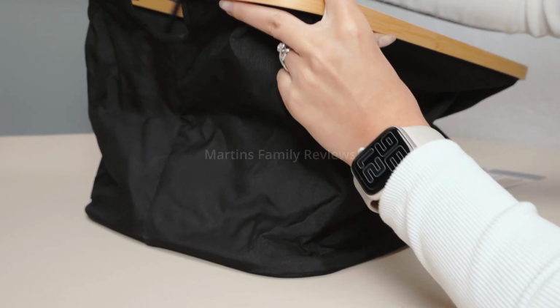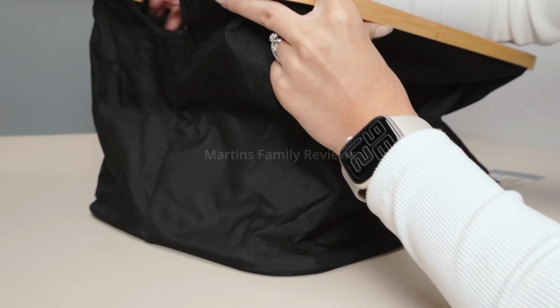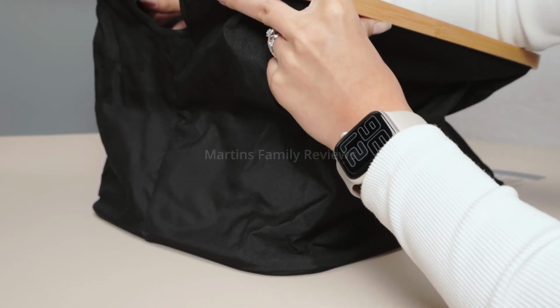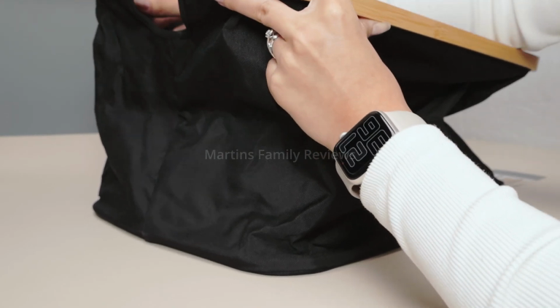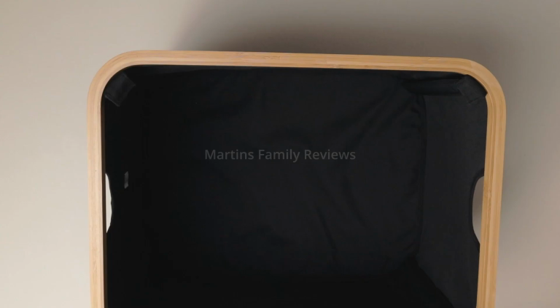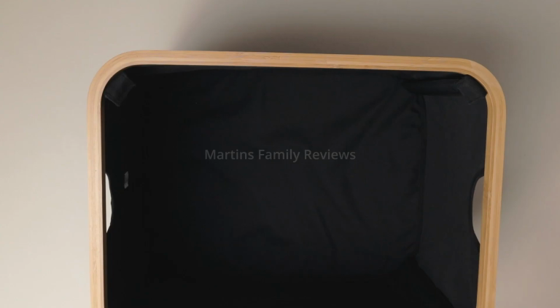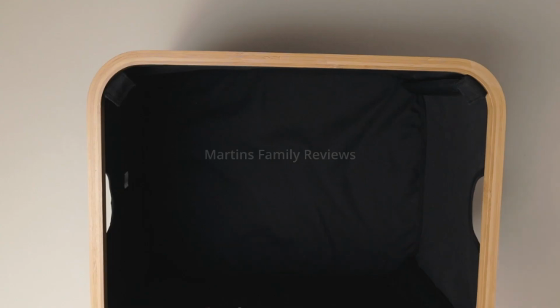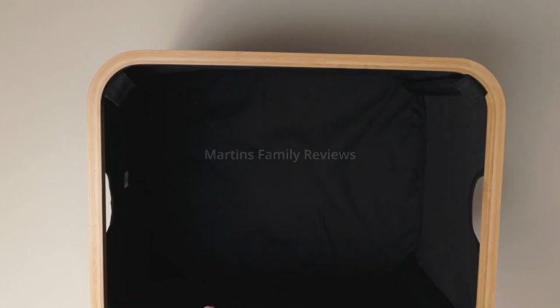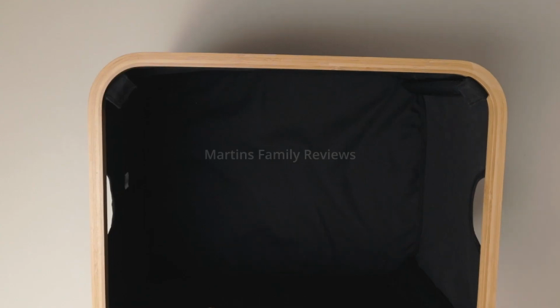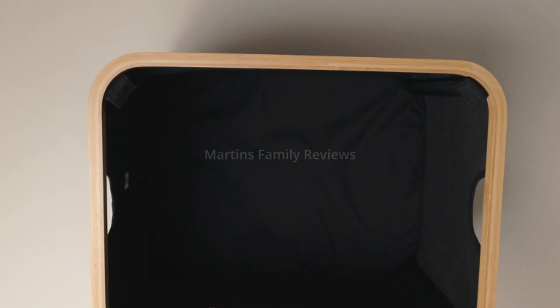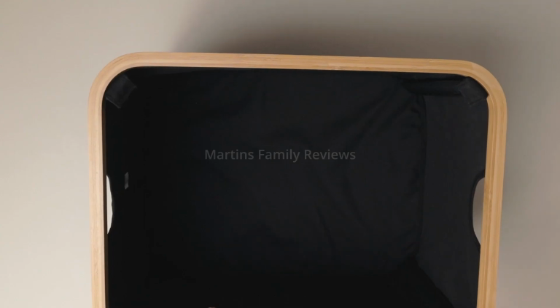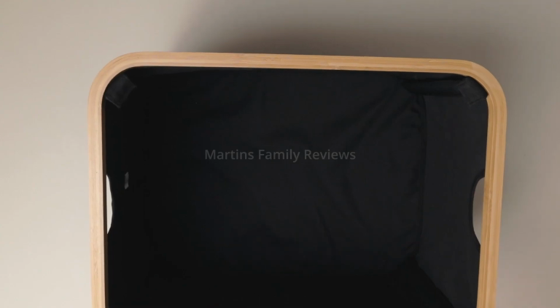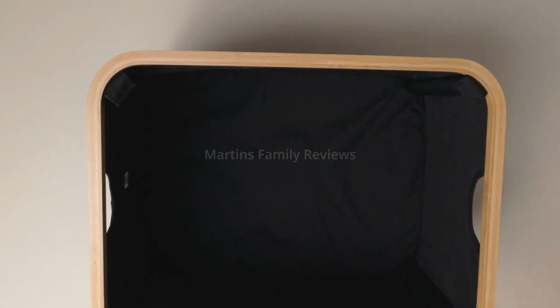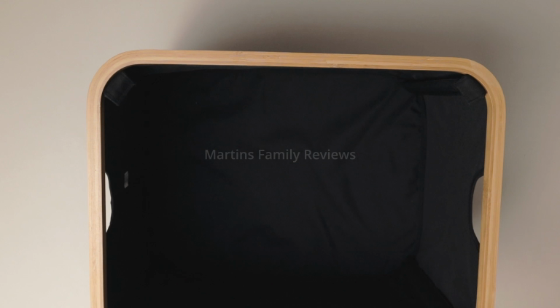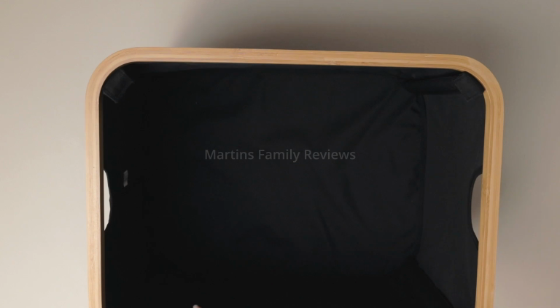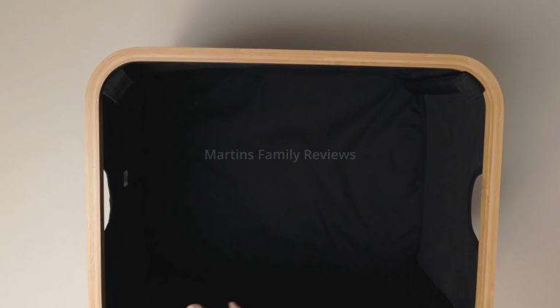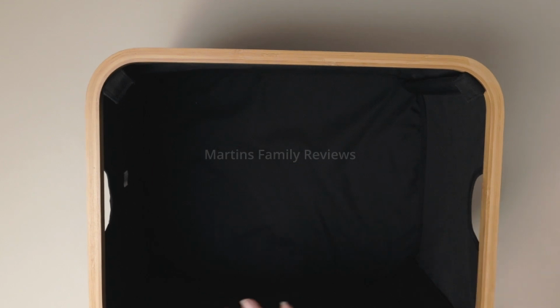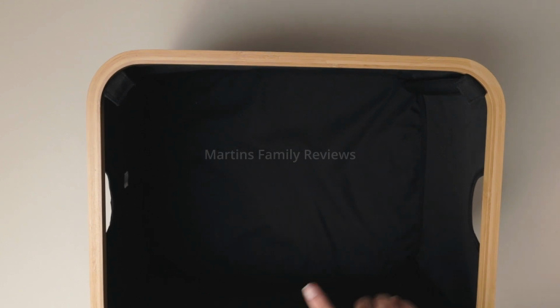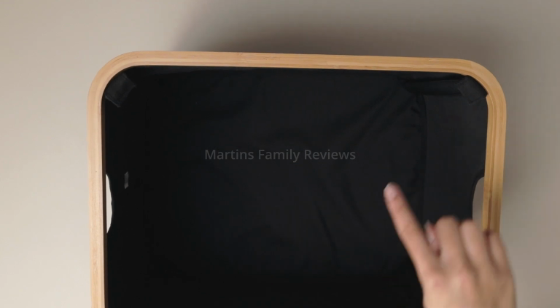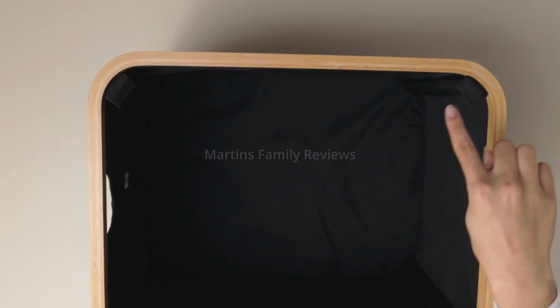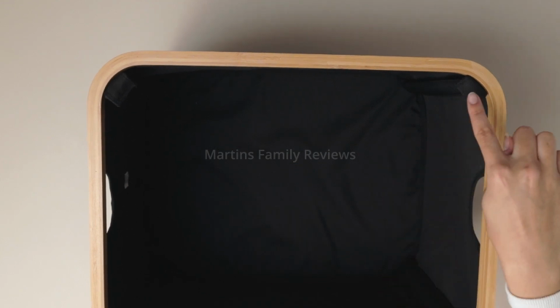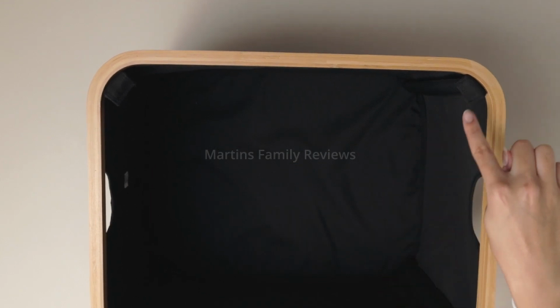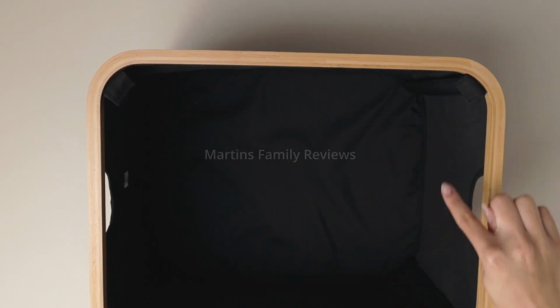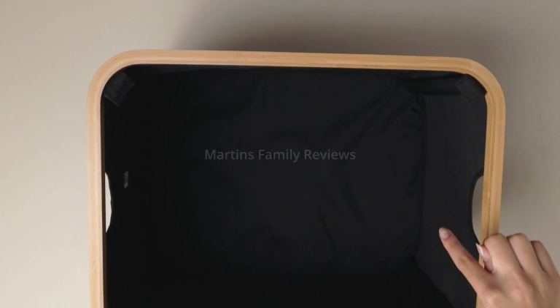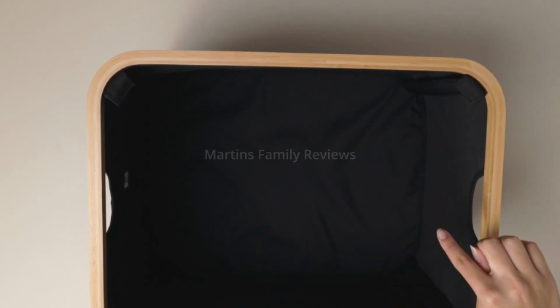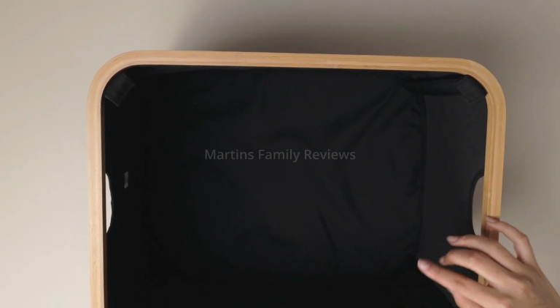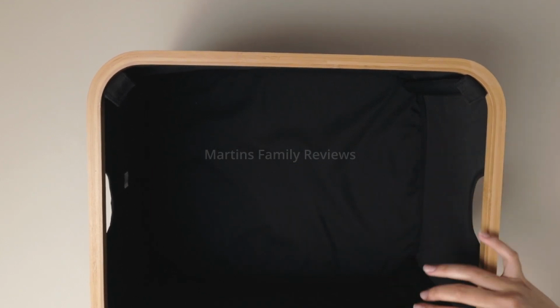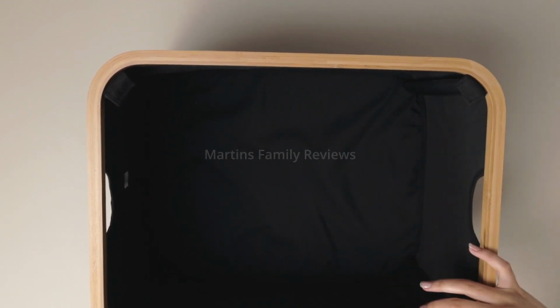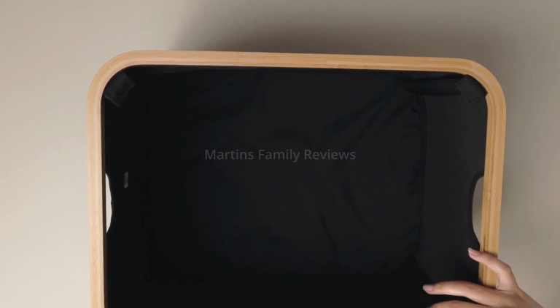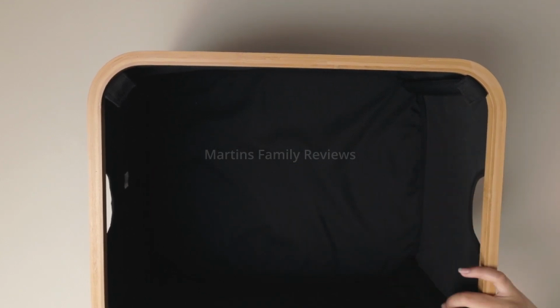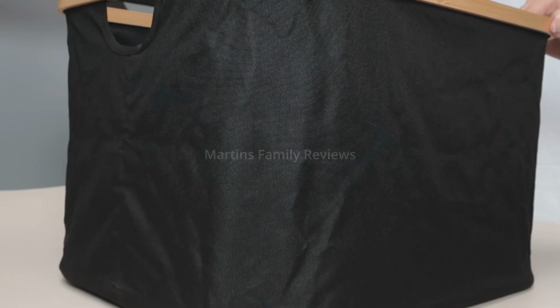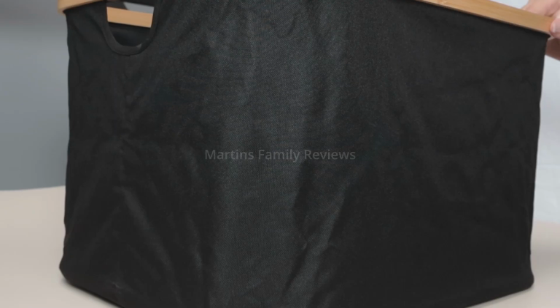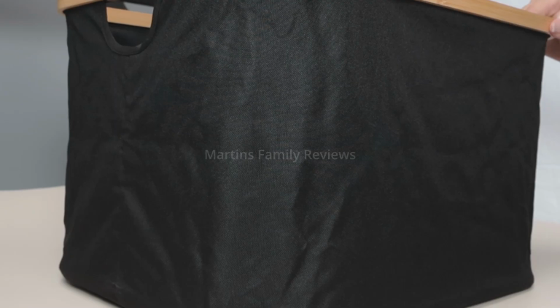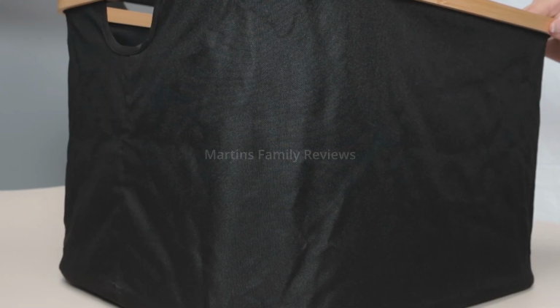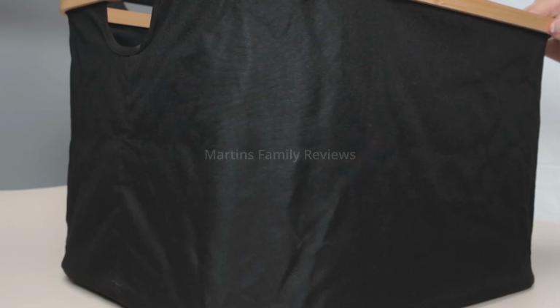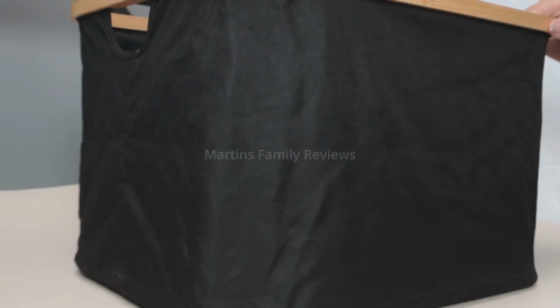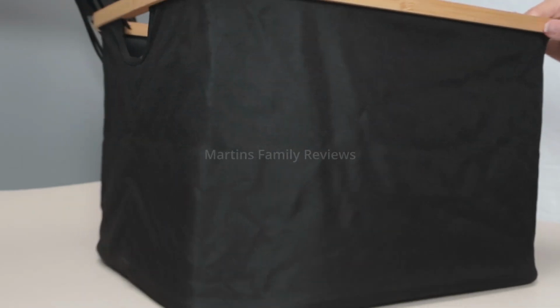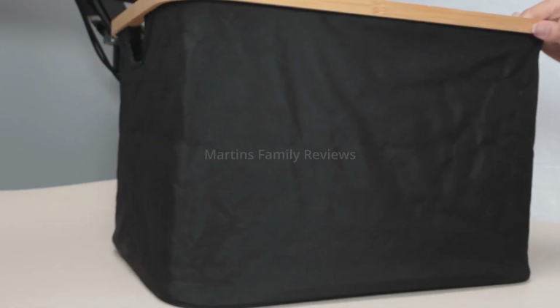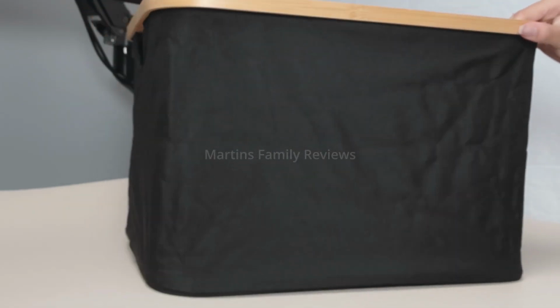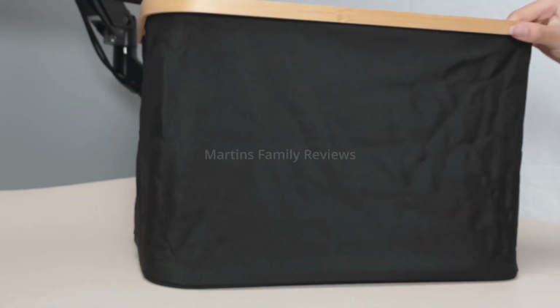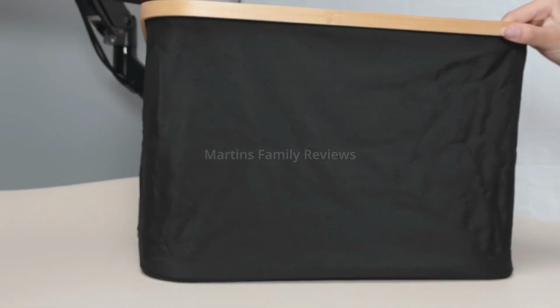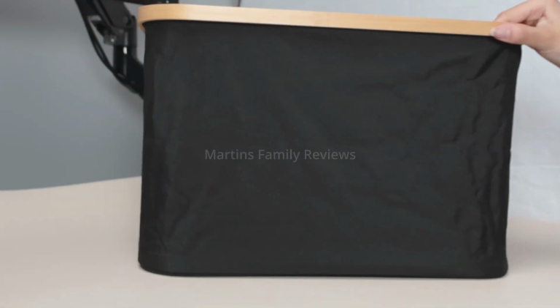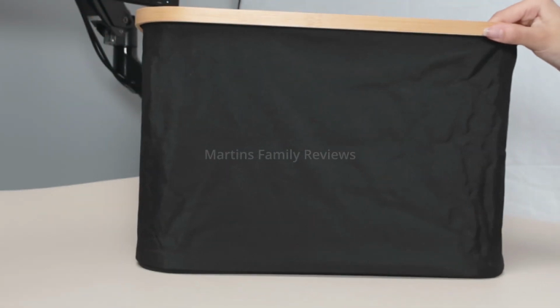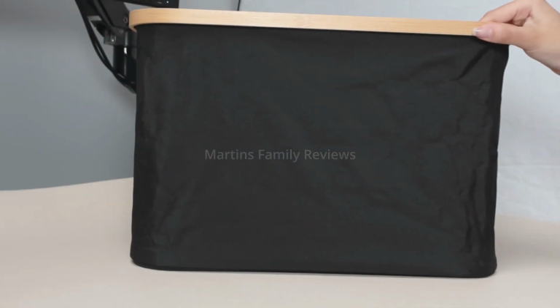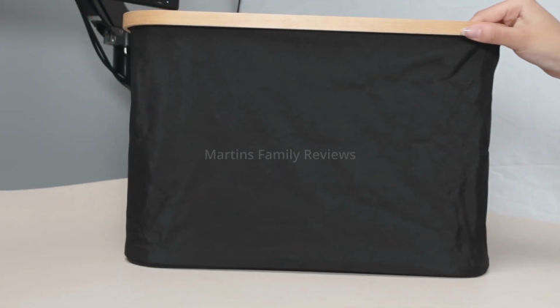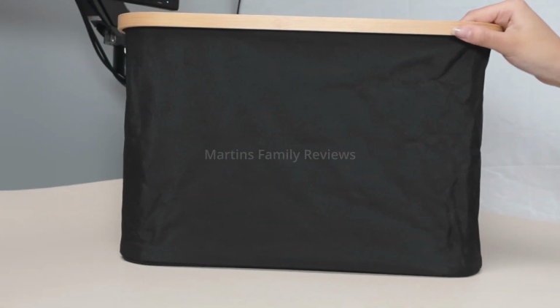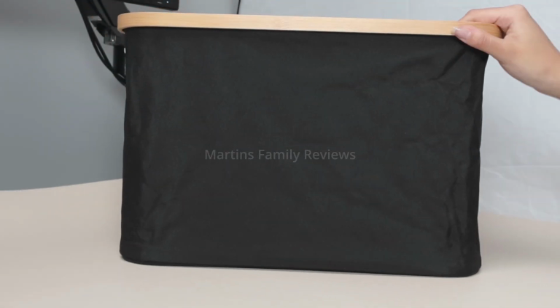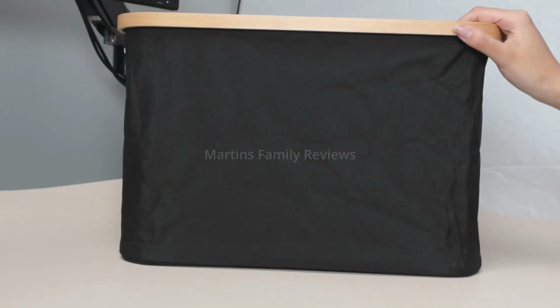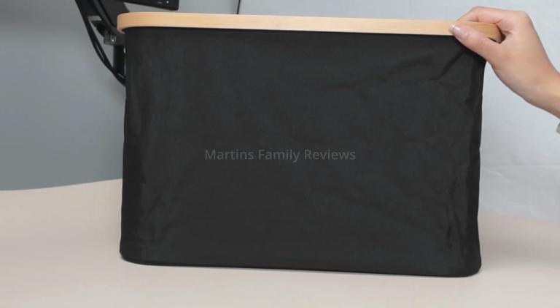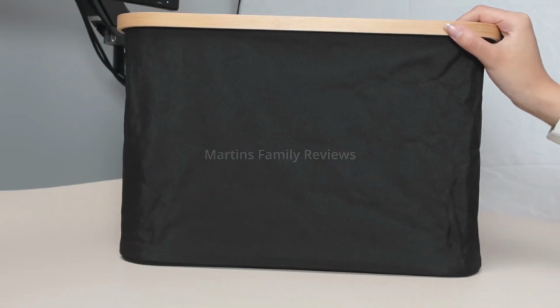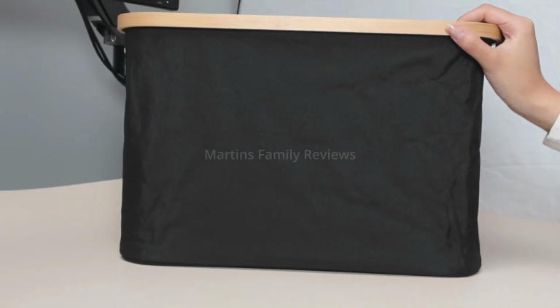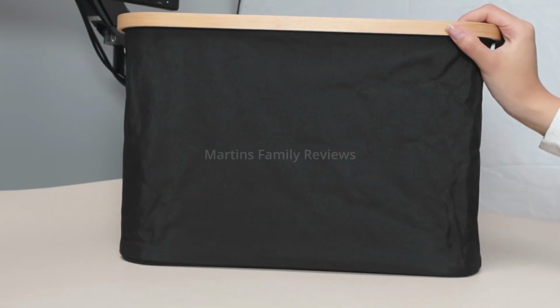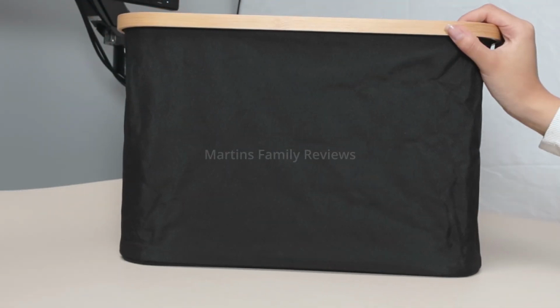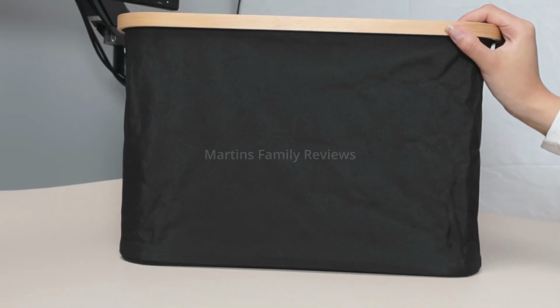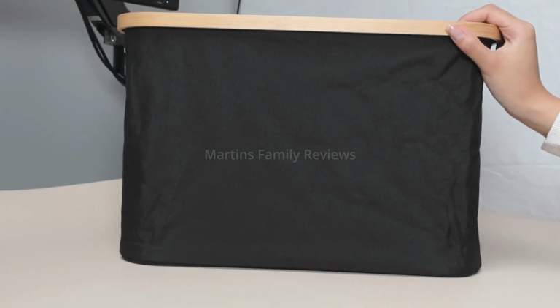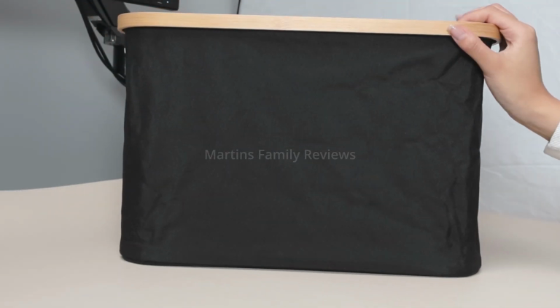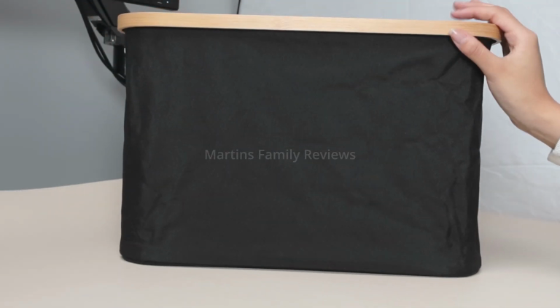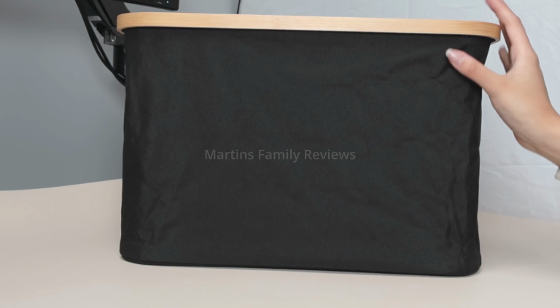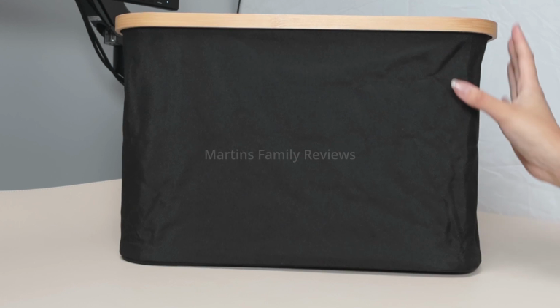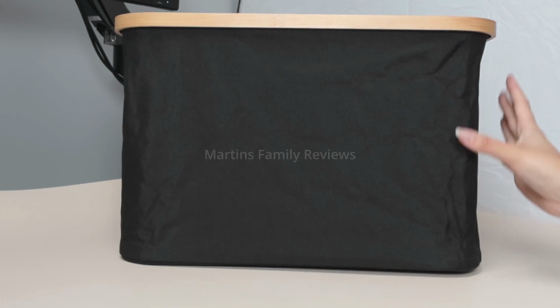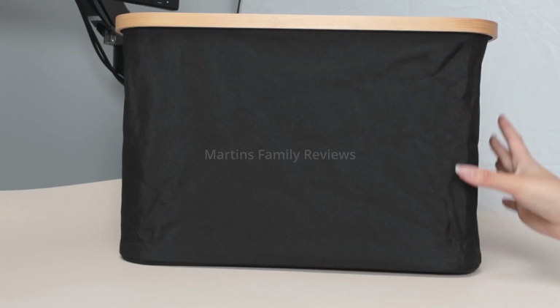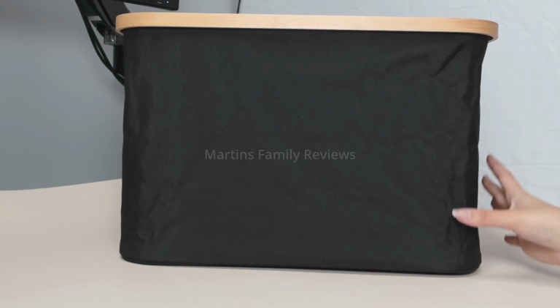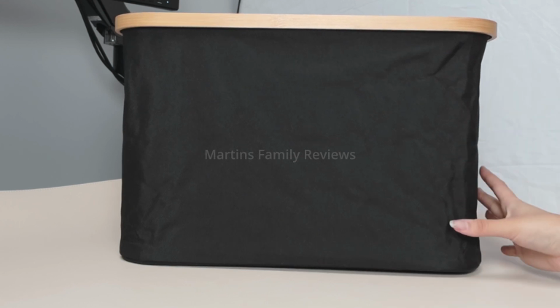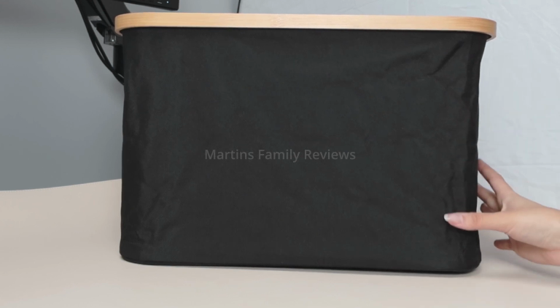Watch. Once you finish putting all four corners together, this is what it will look like. It is absolutely amazing and gorgeous.